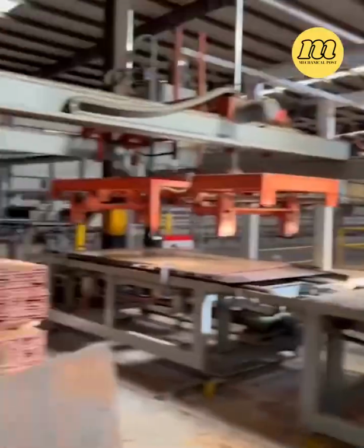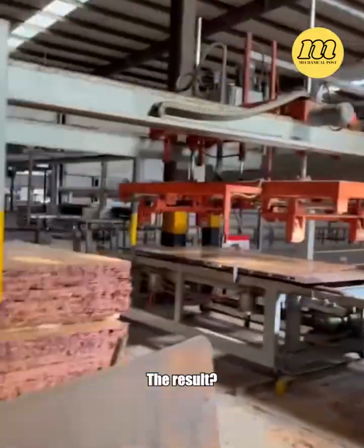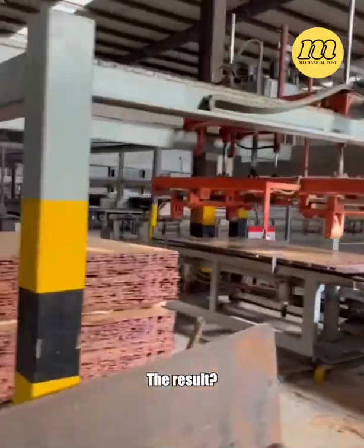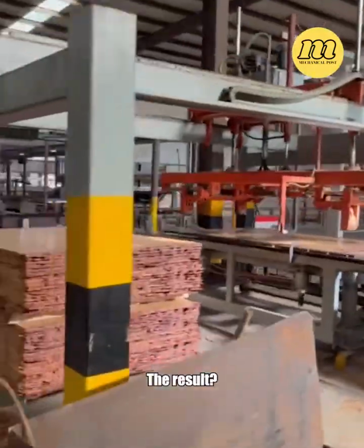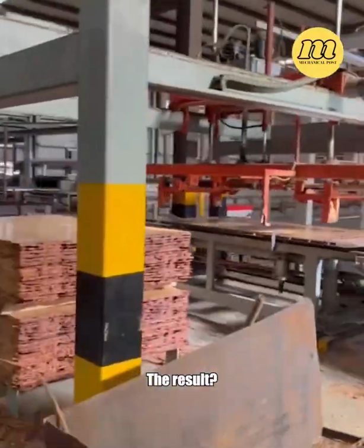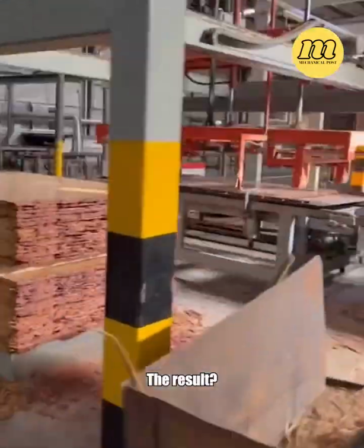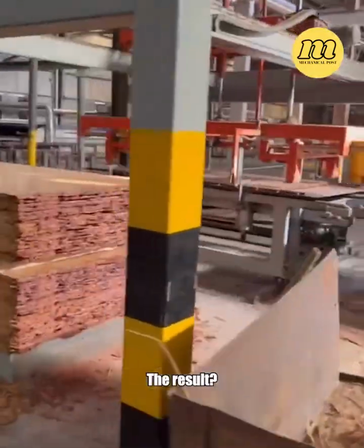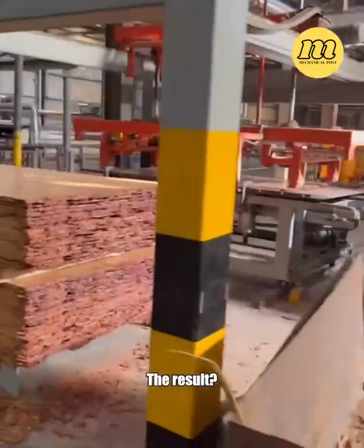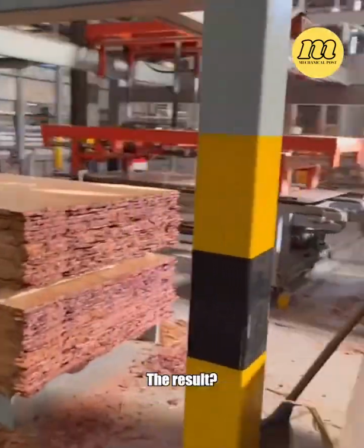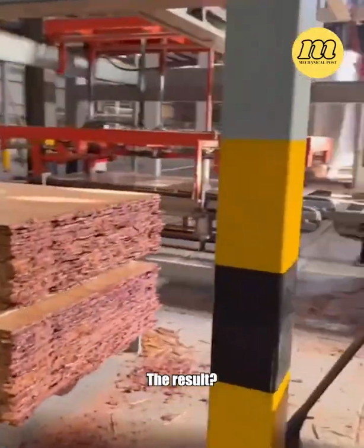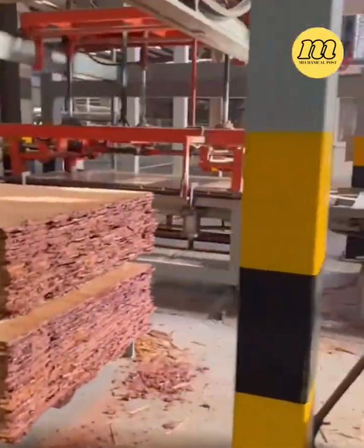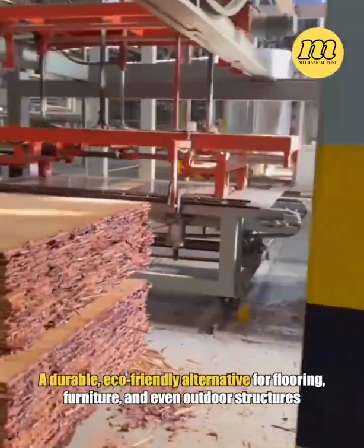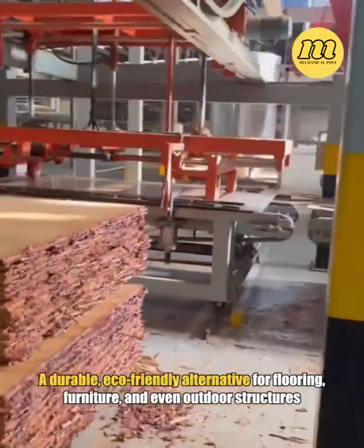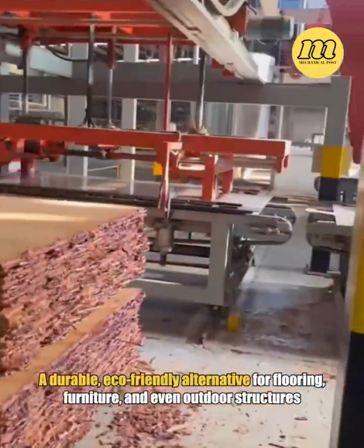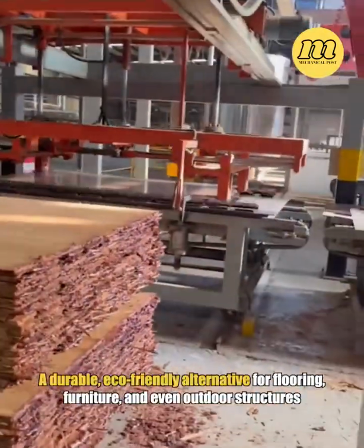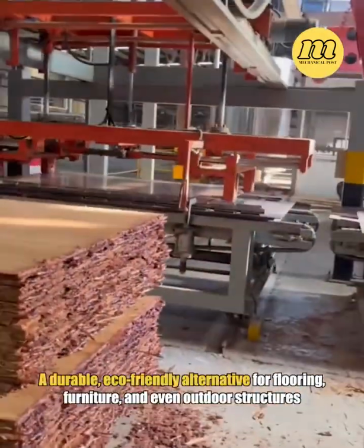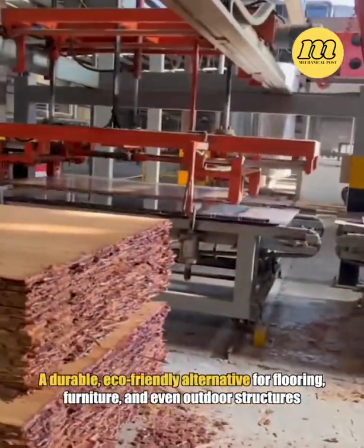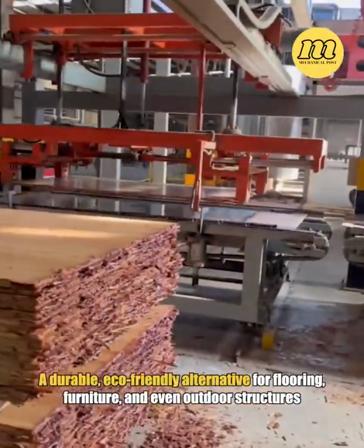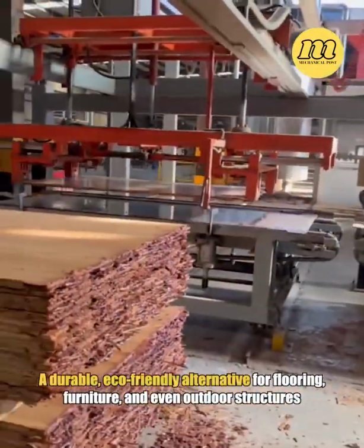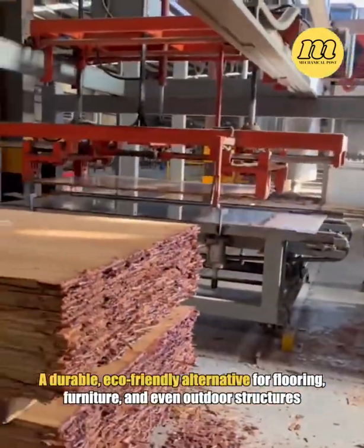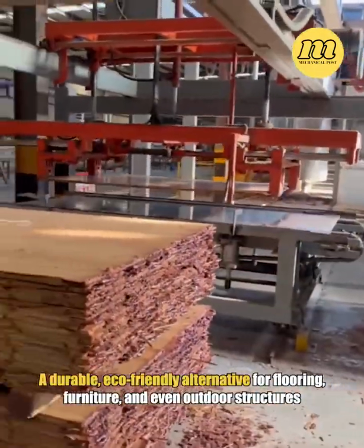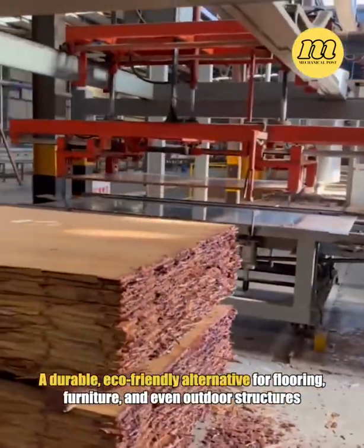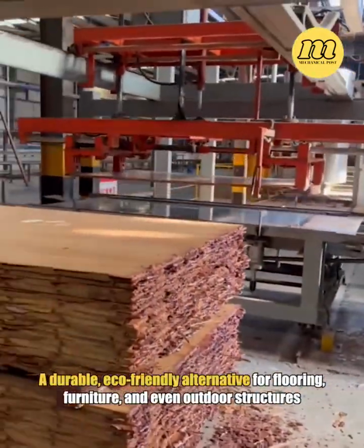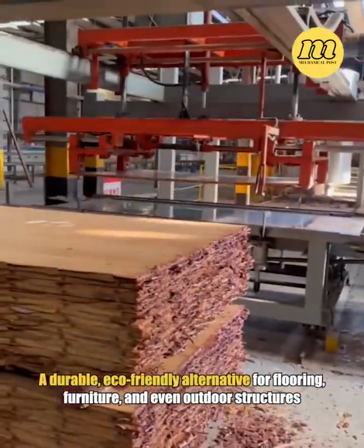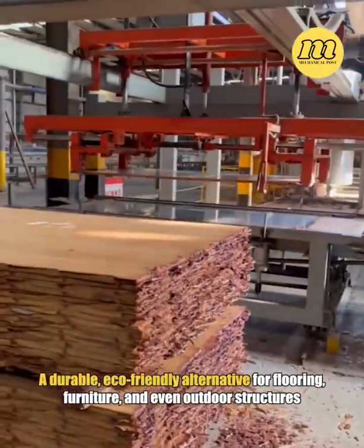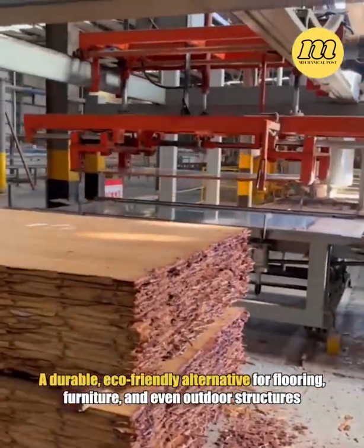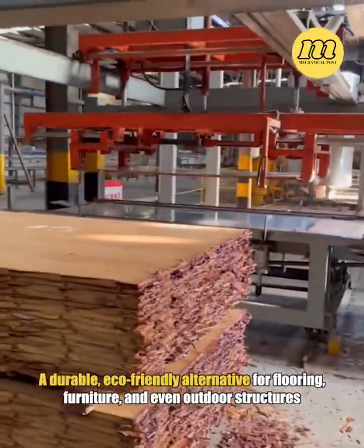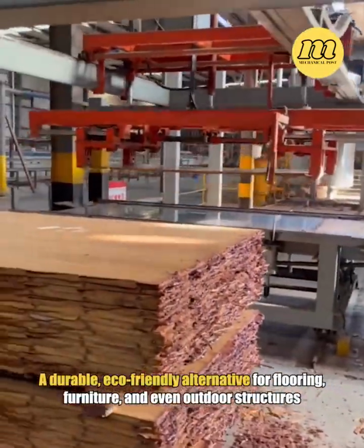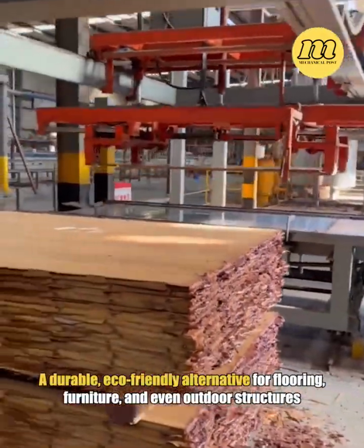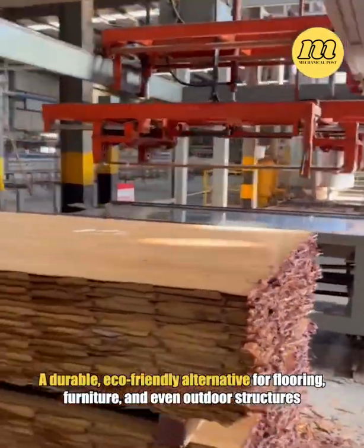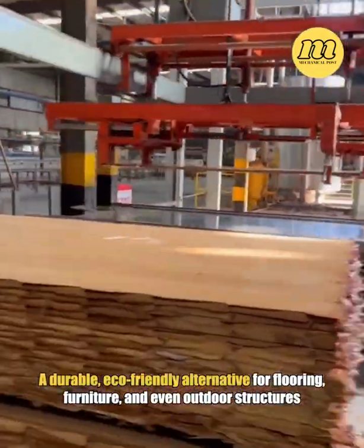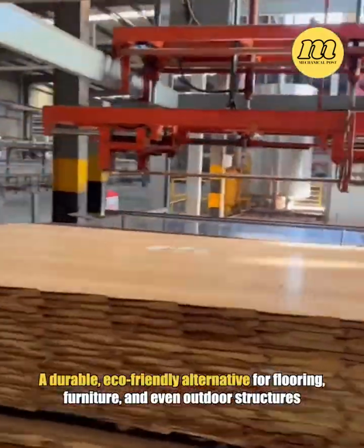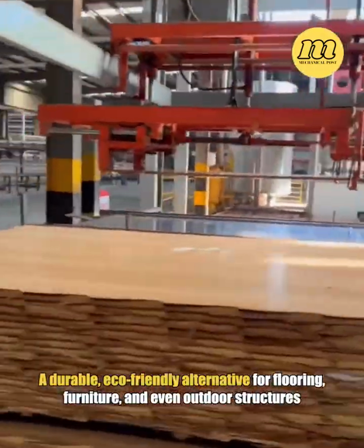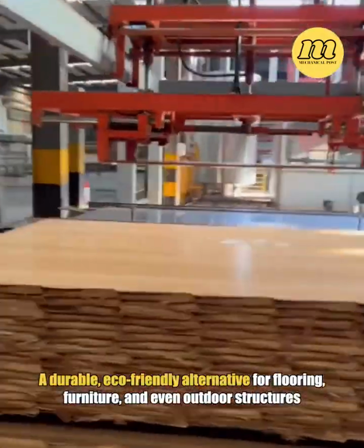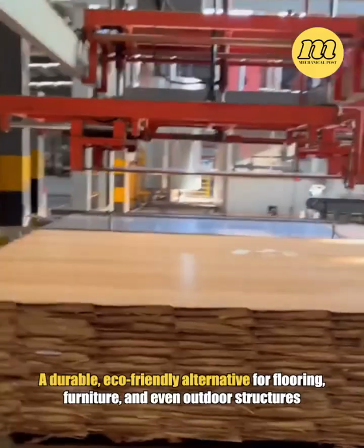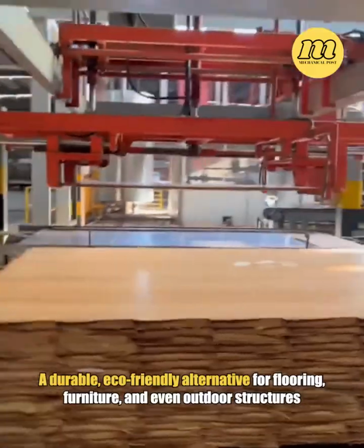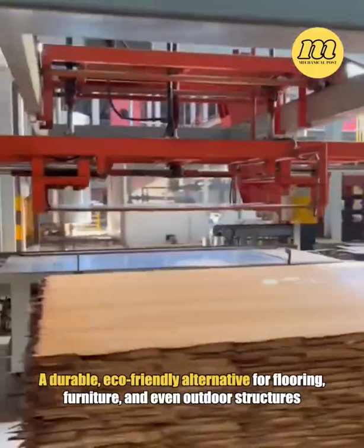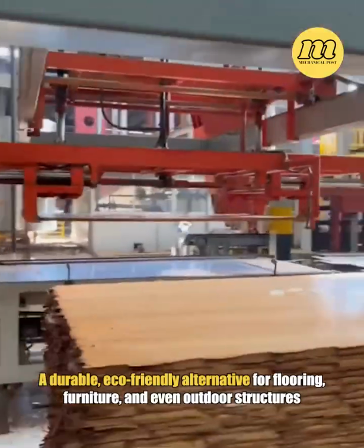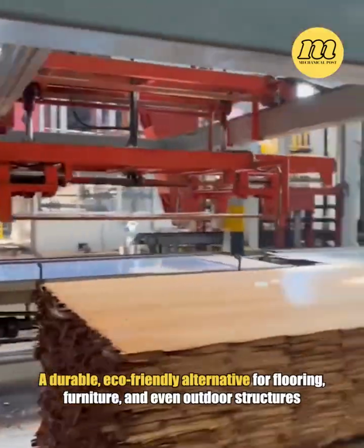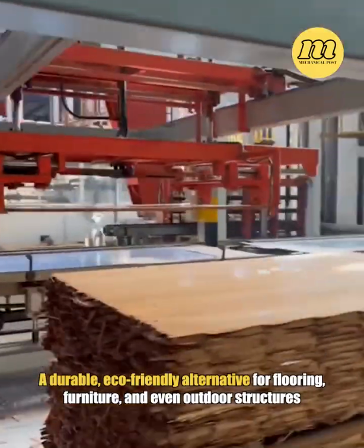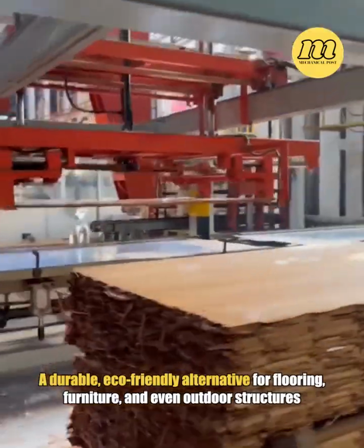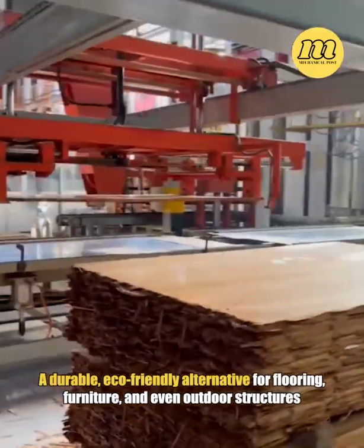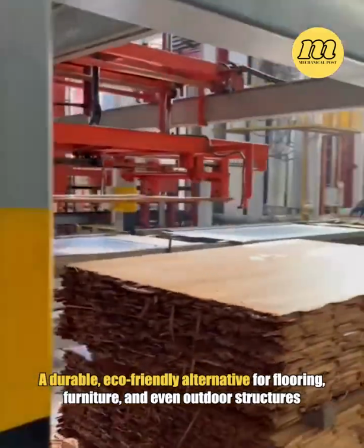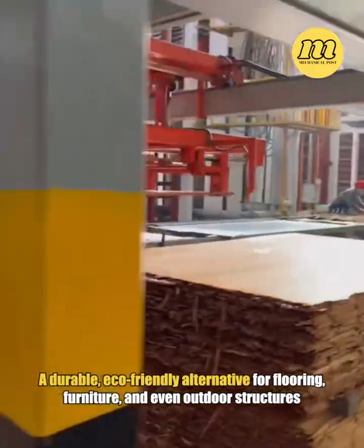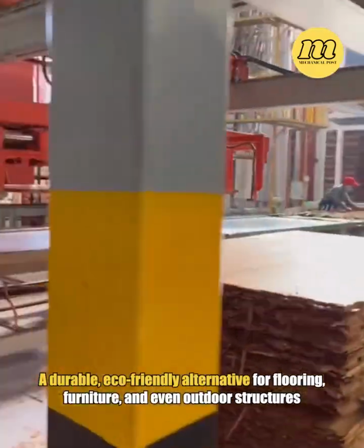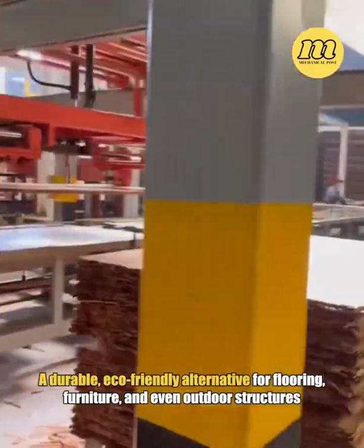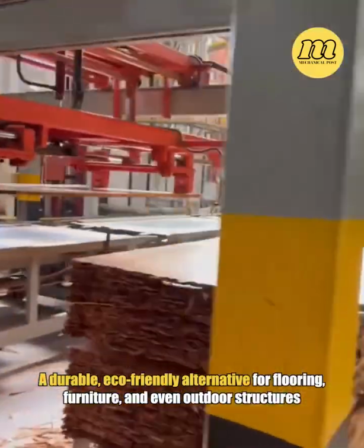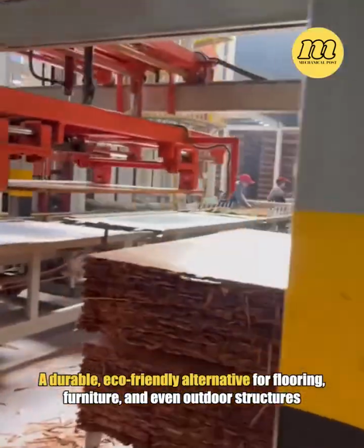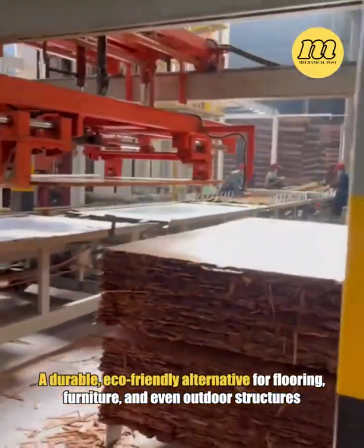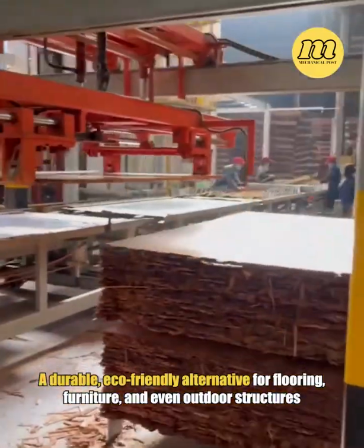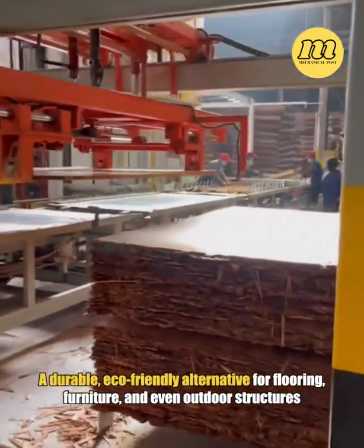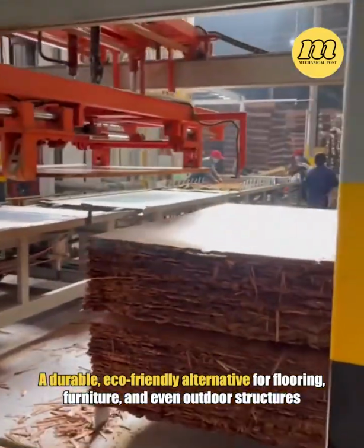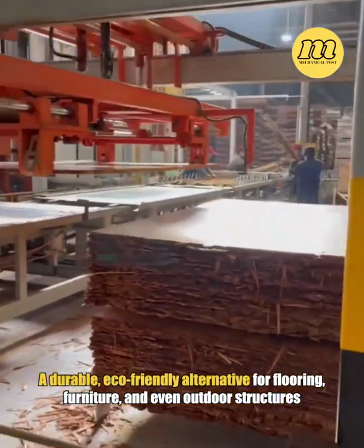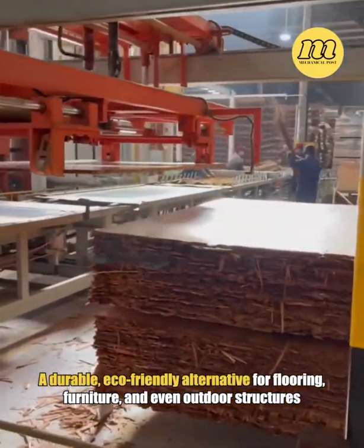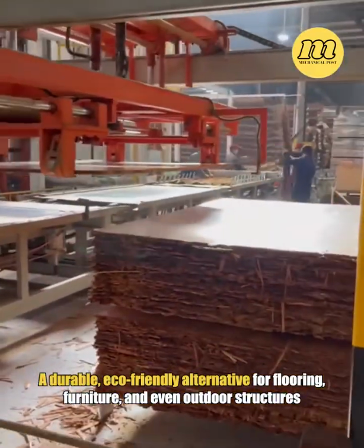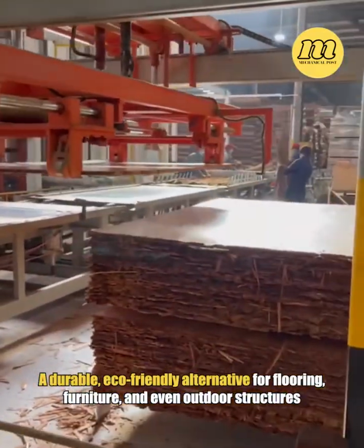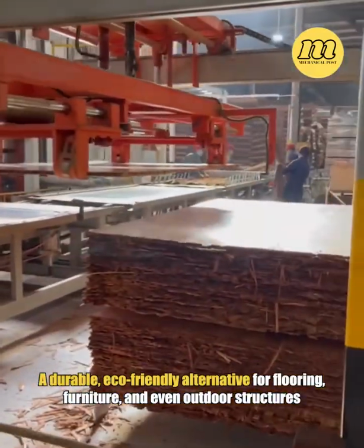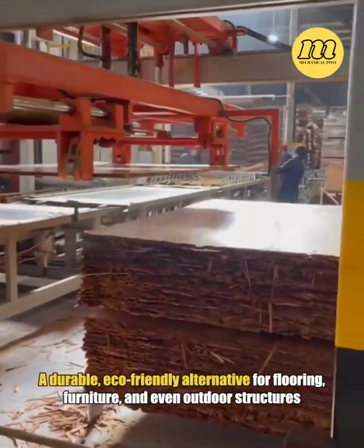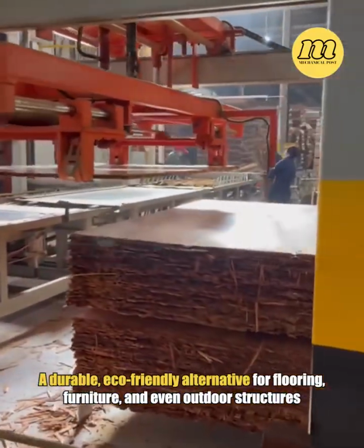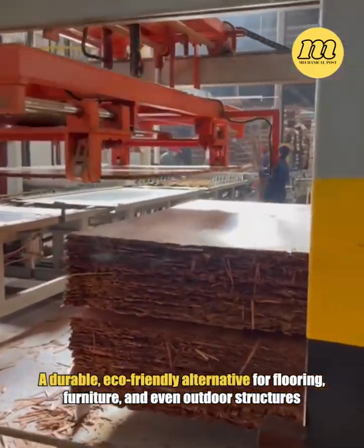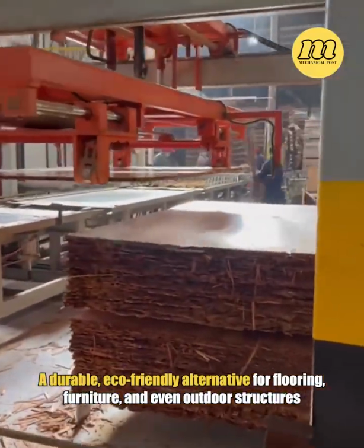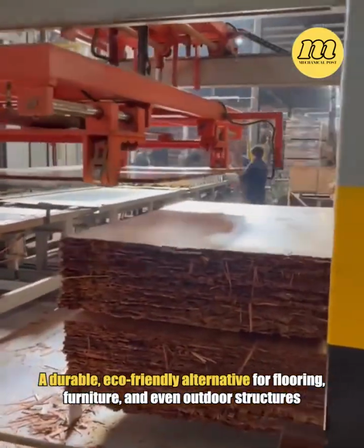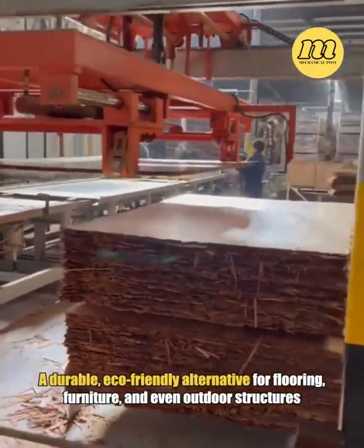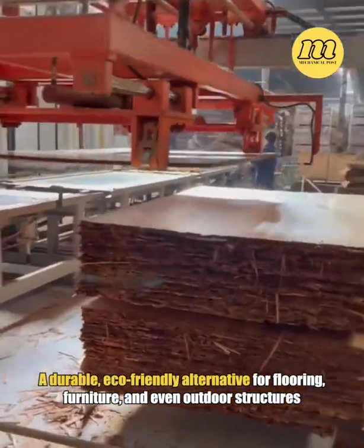The result? A durable, eco-friendly alternative for flooring, furniture, and even outdoor structures.